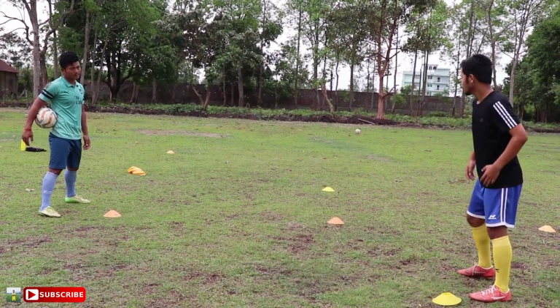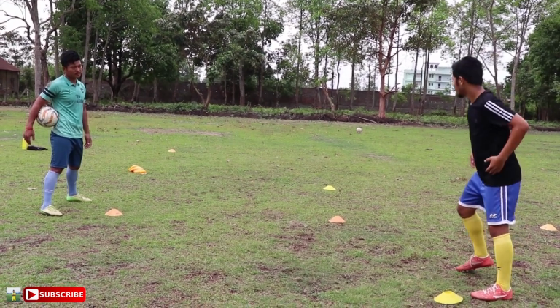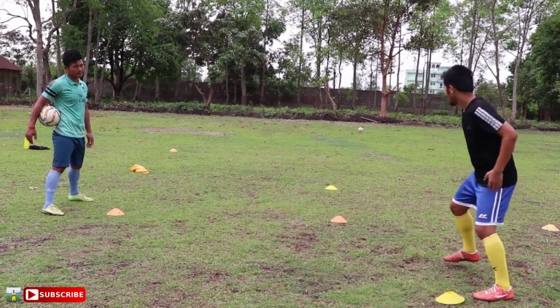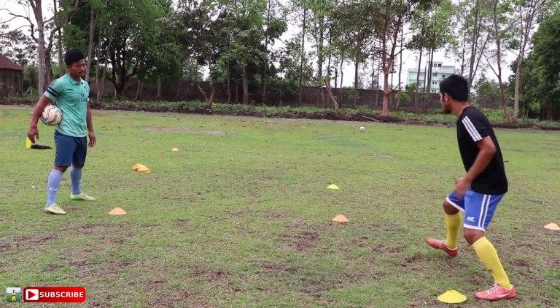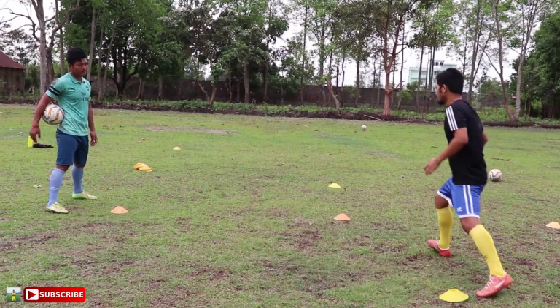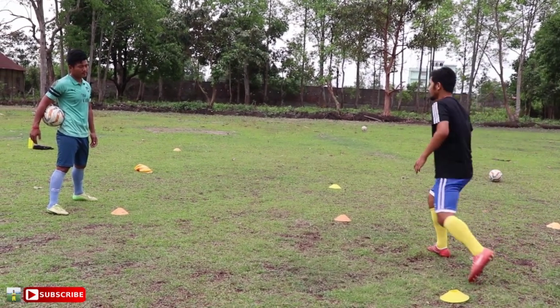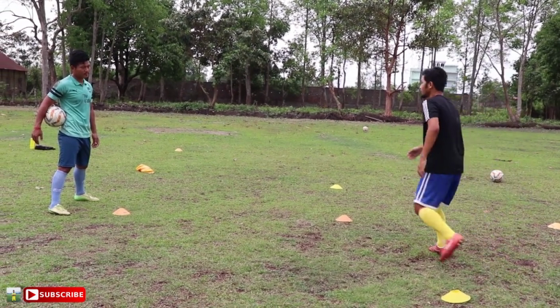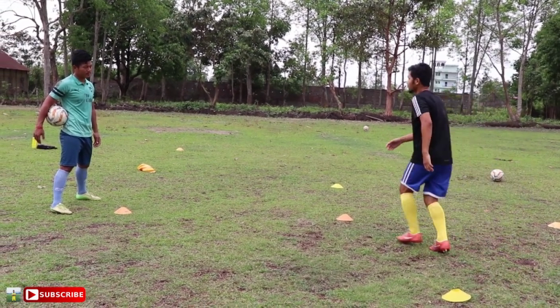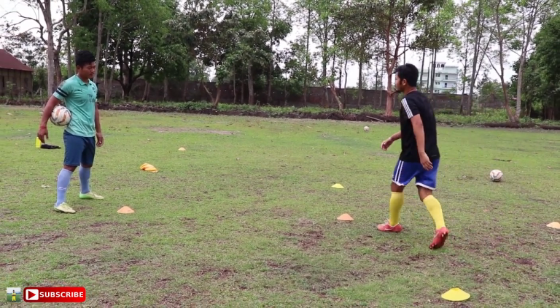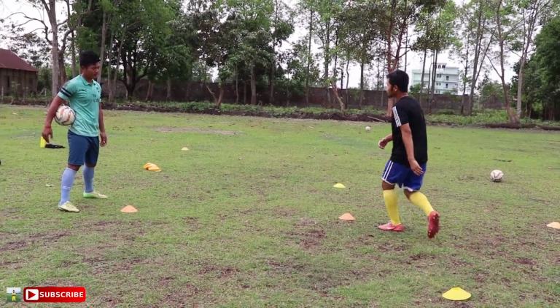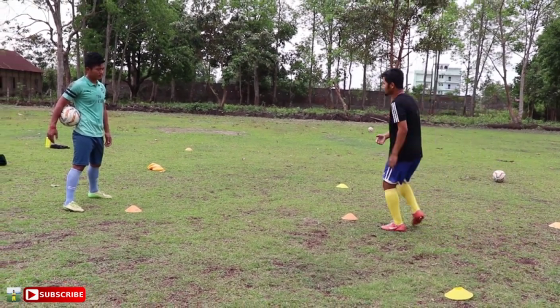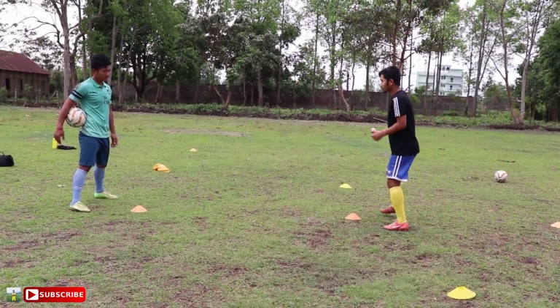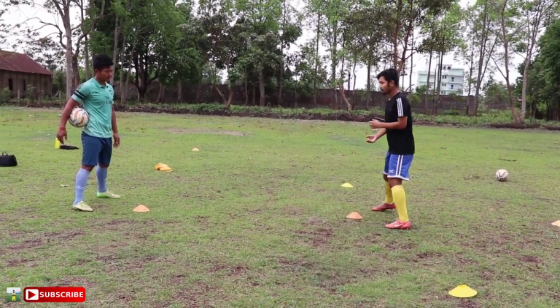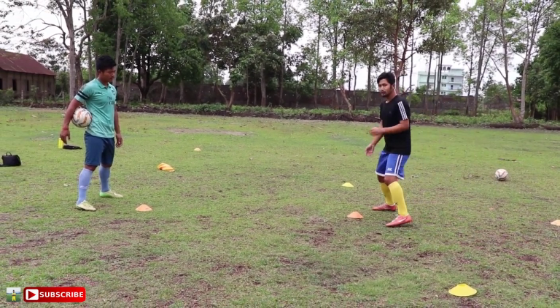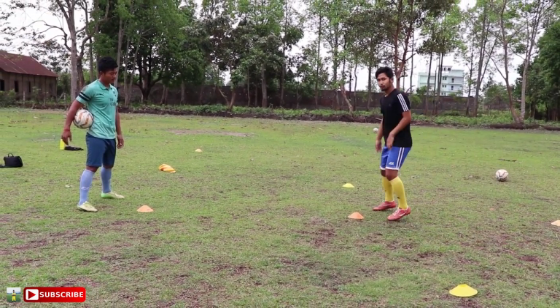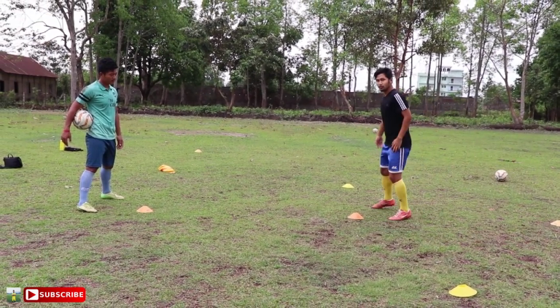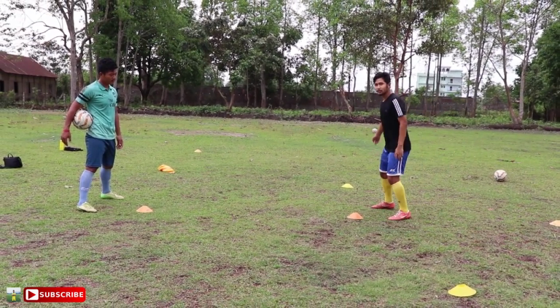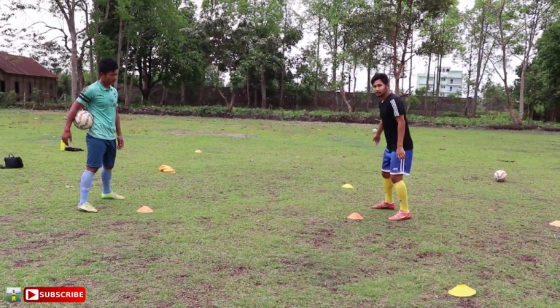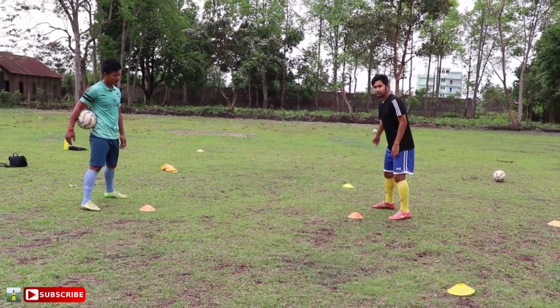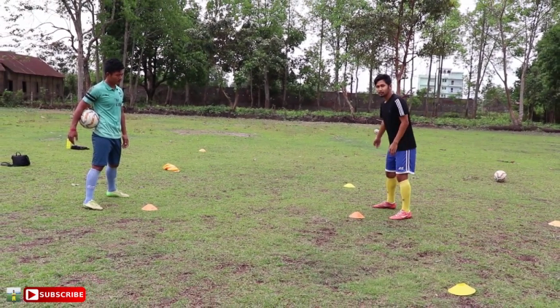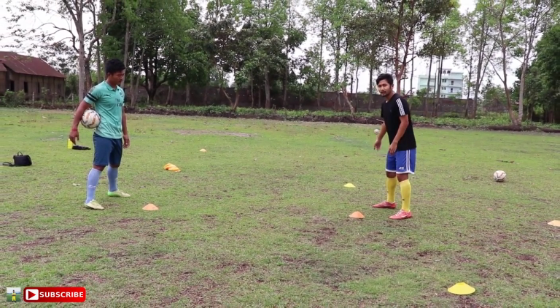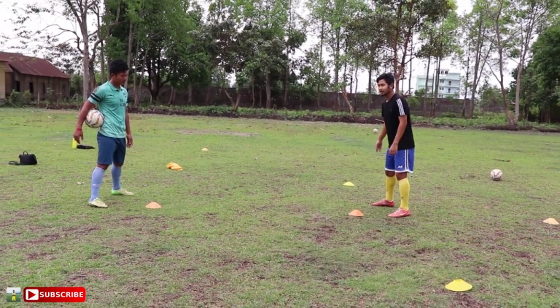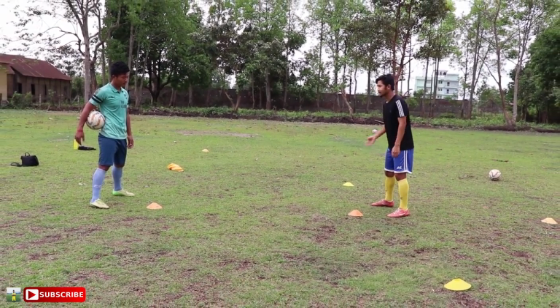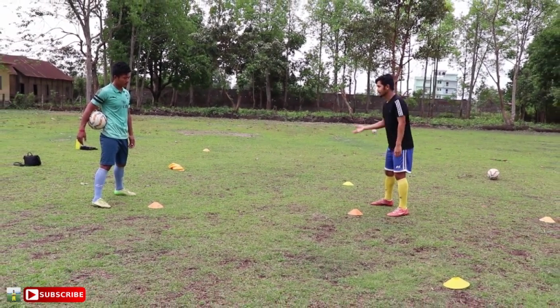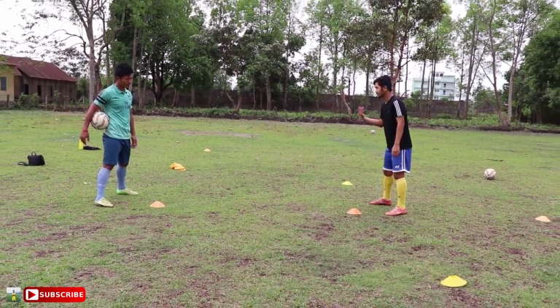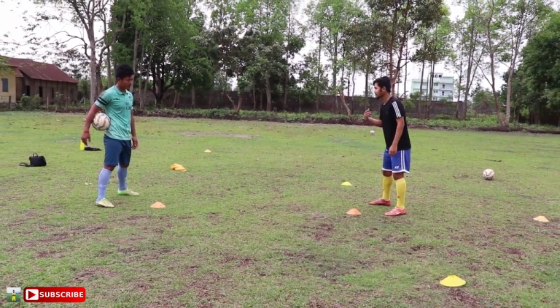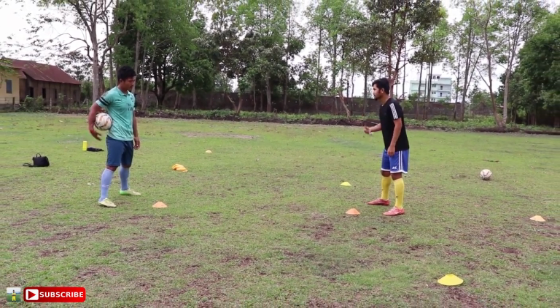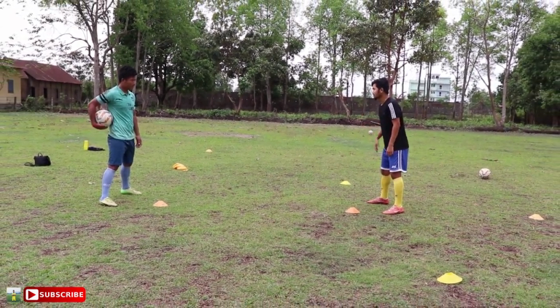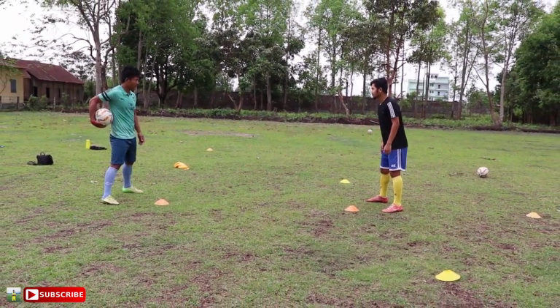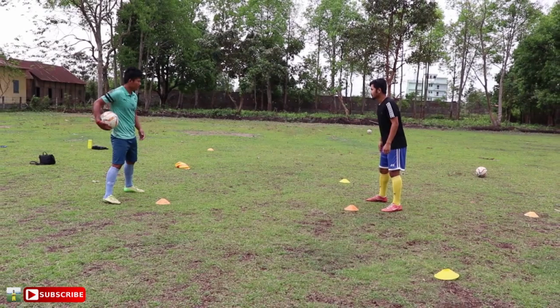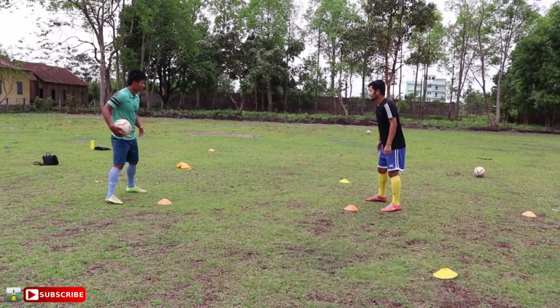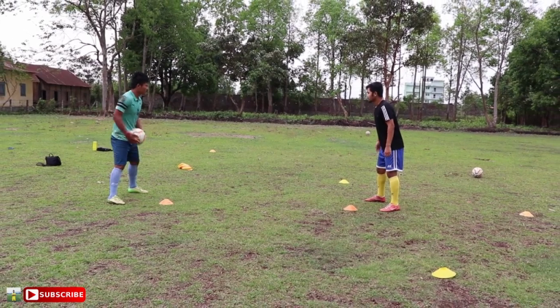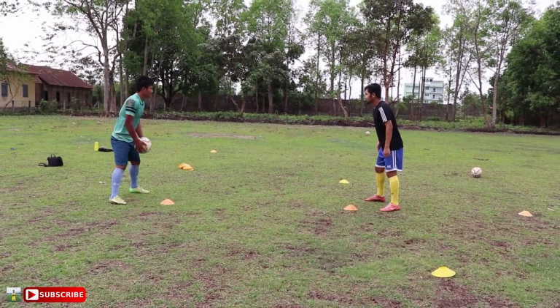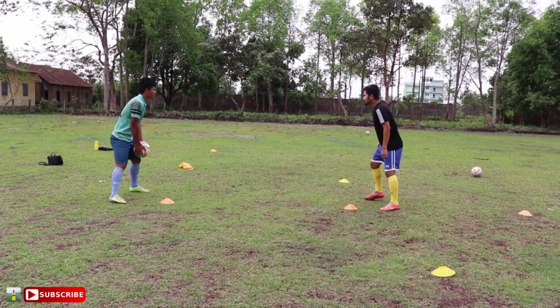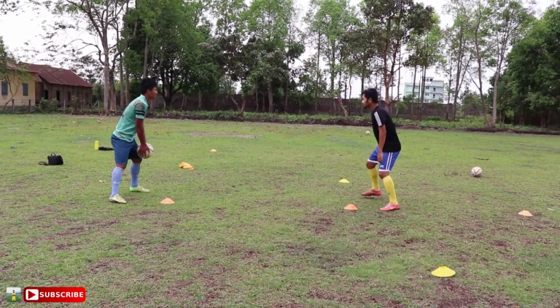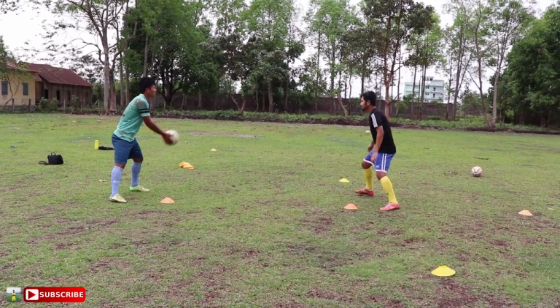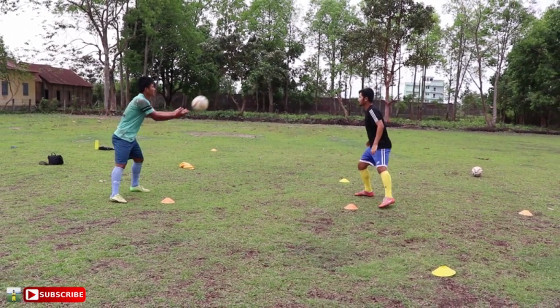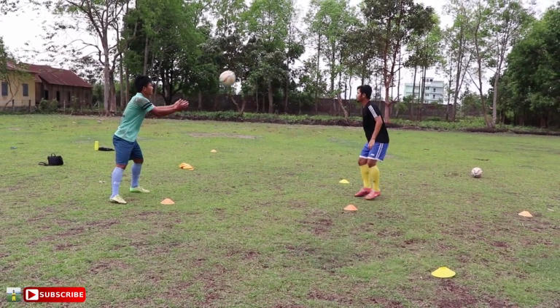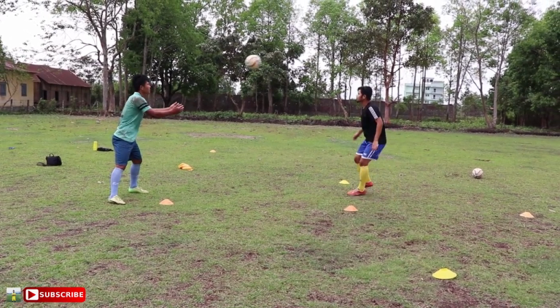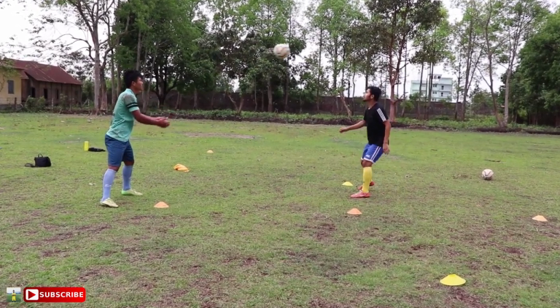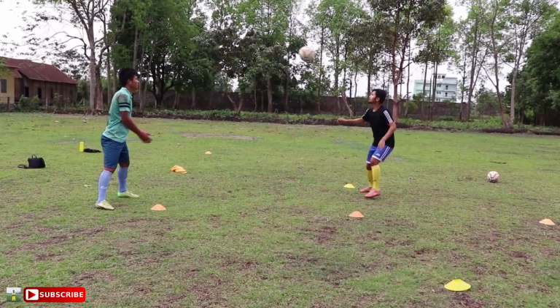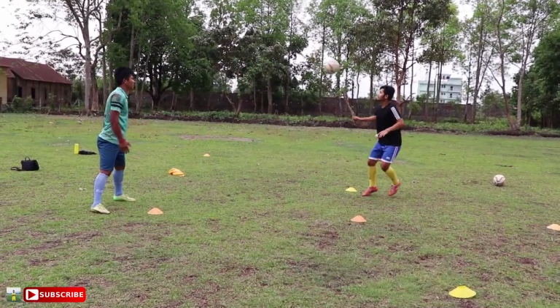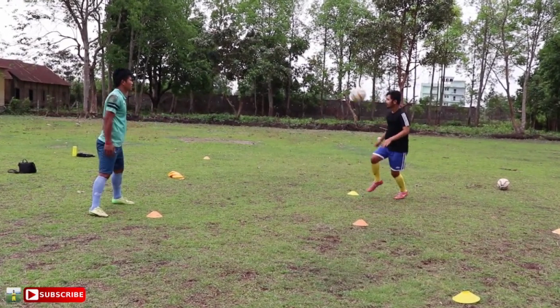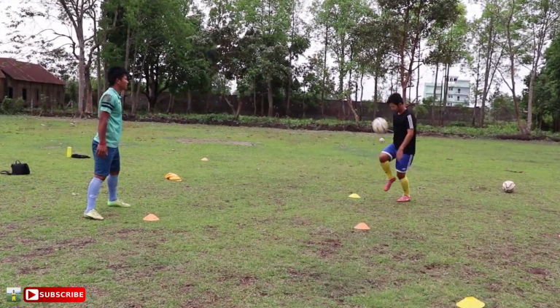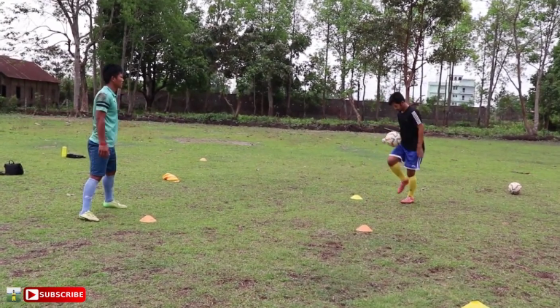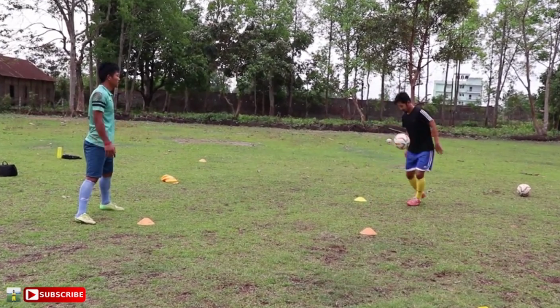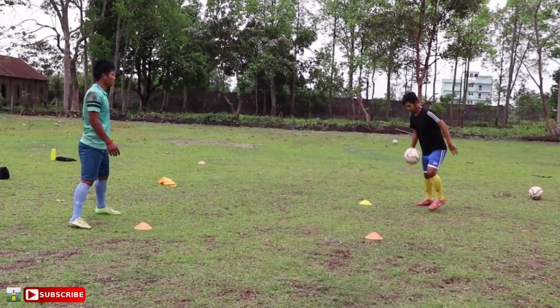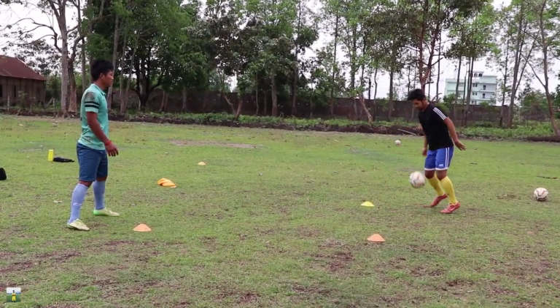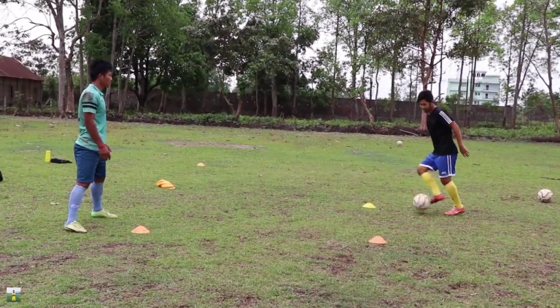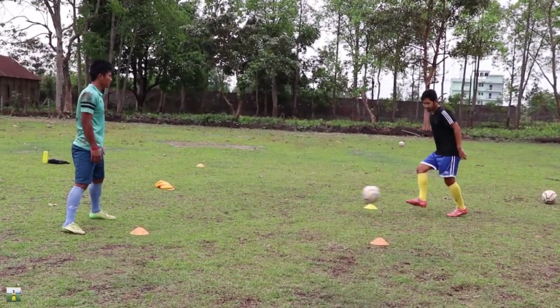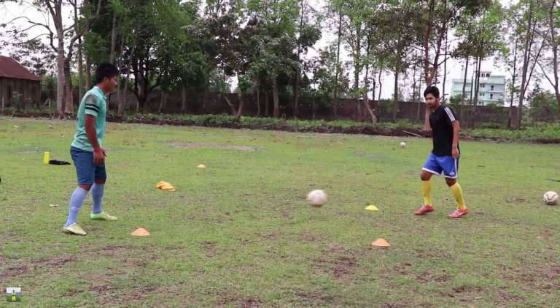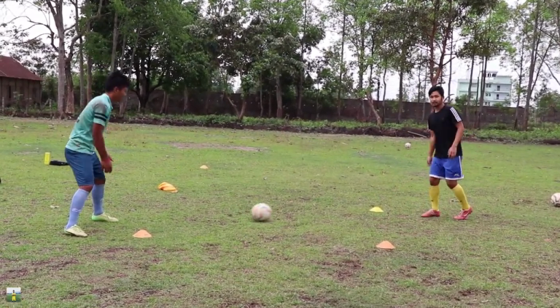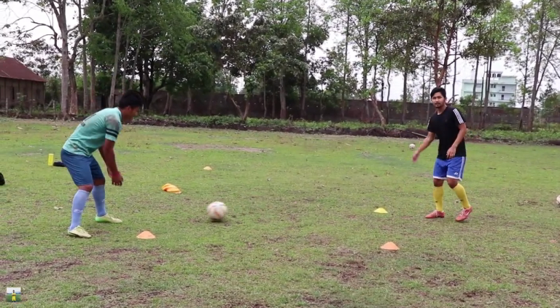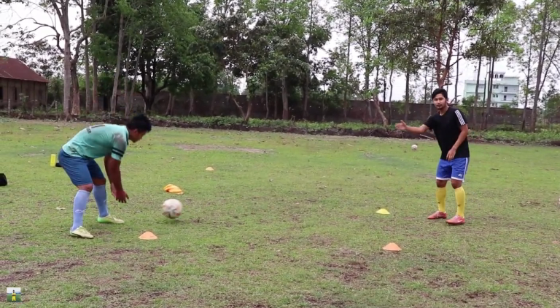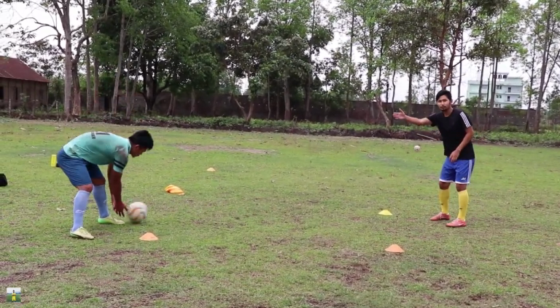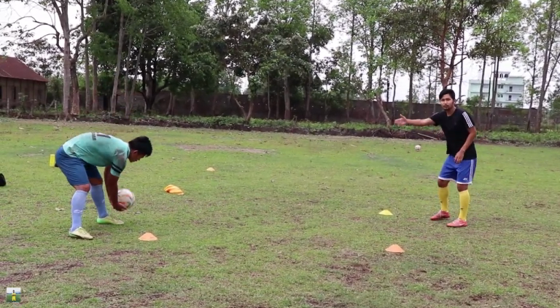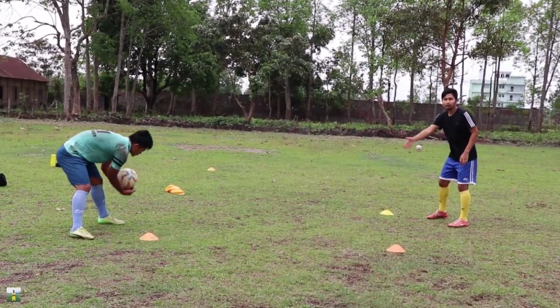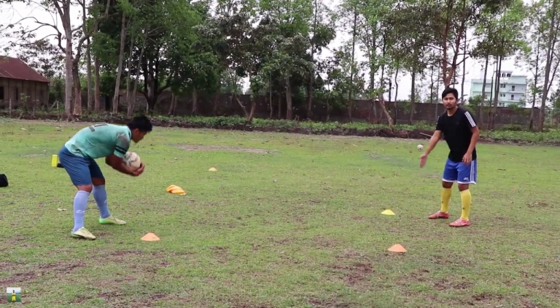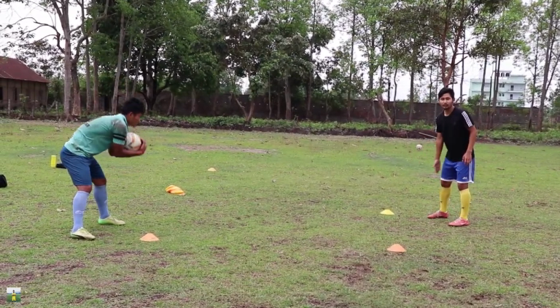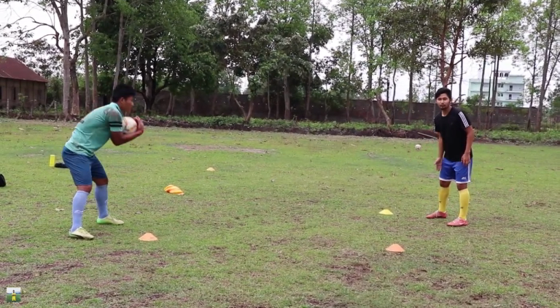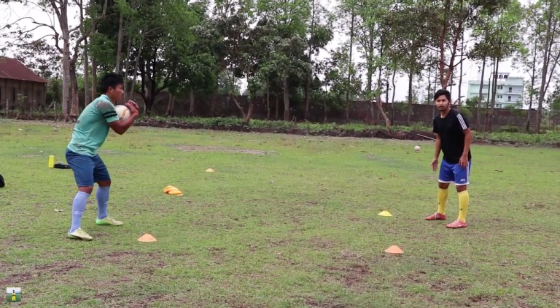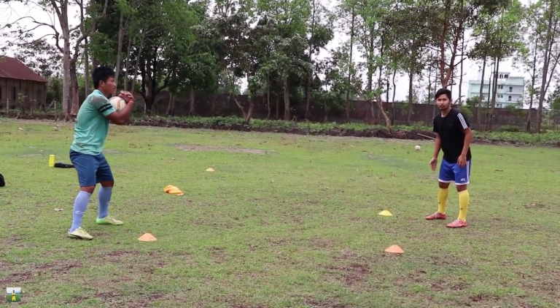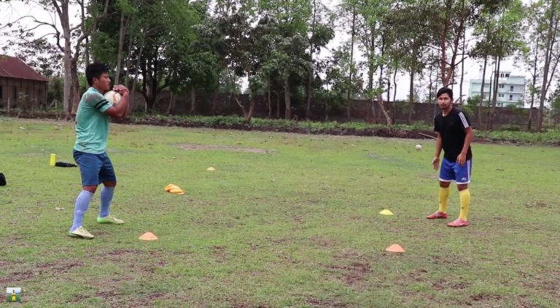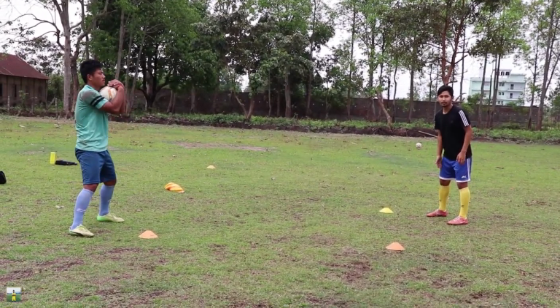If the ball is coming to the right and I'm here, then you will be on the line of the ball.